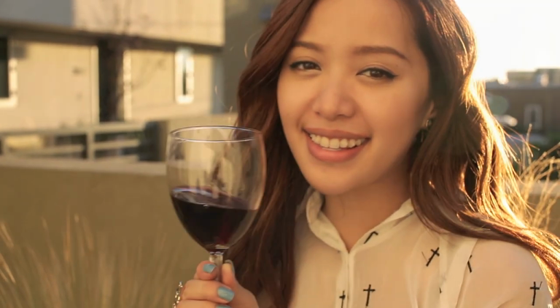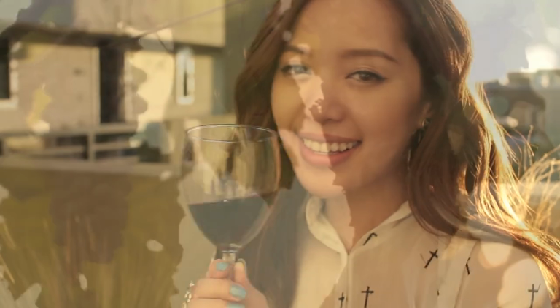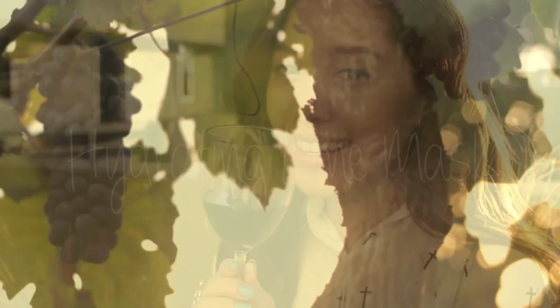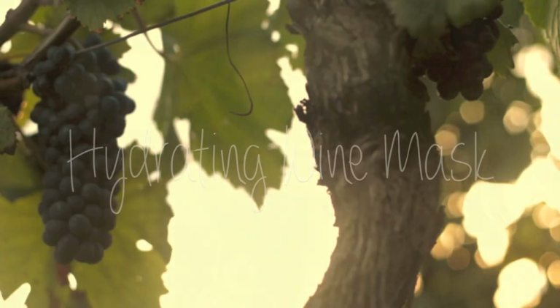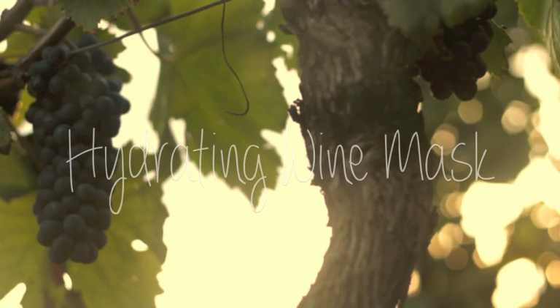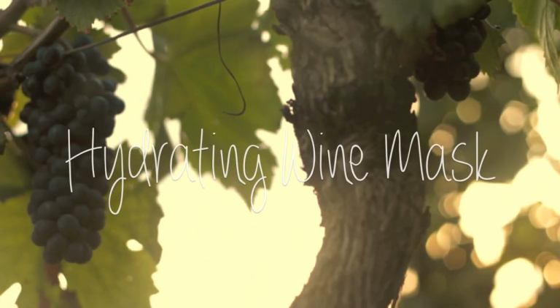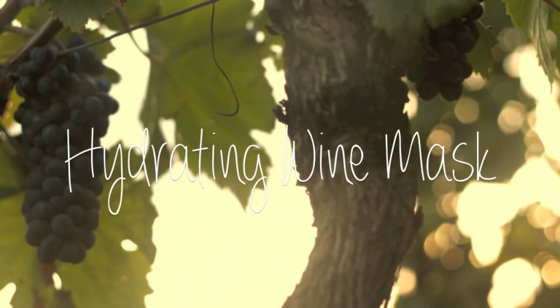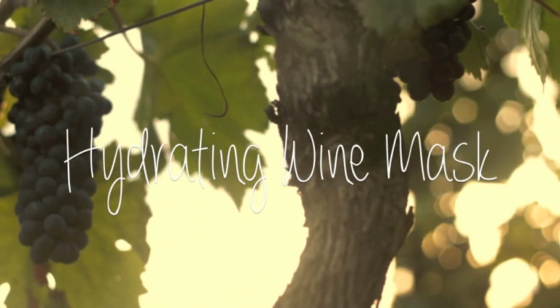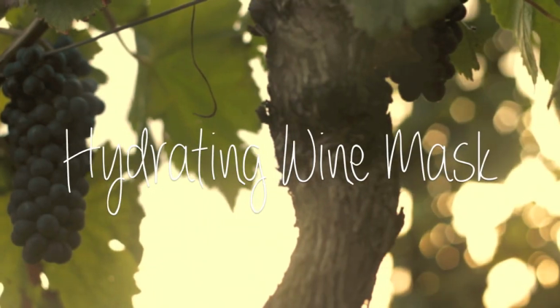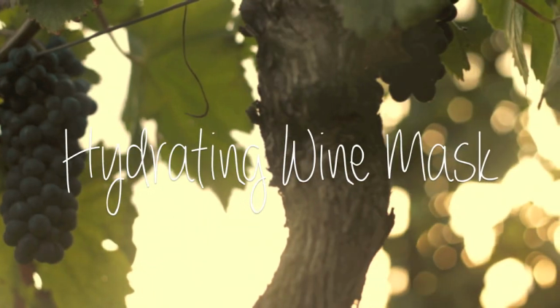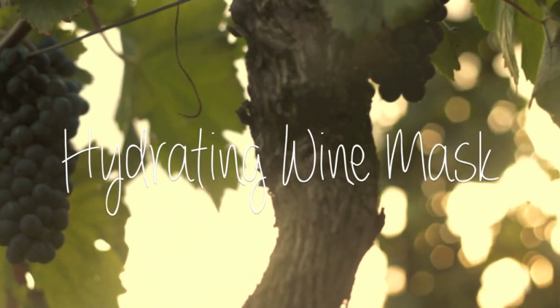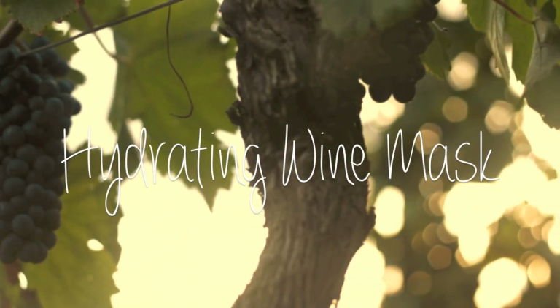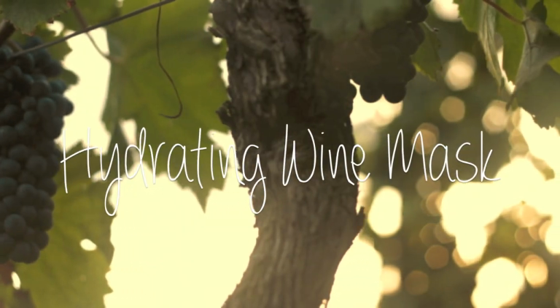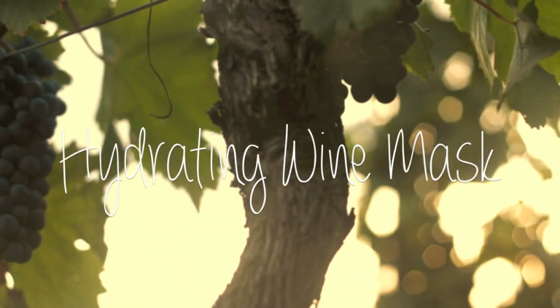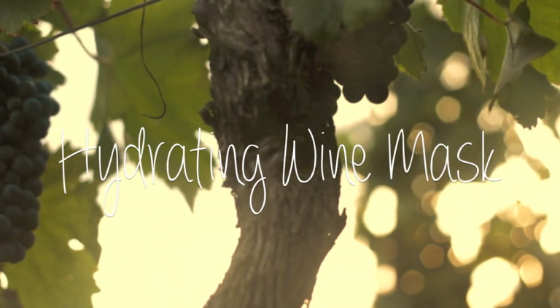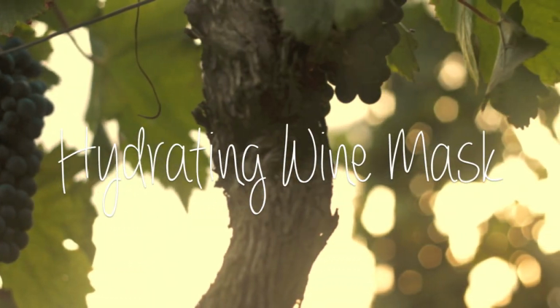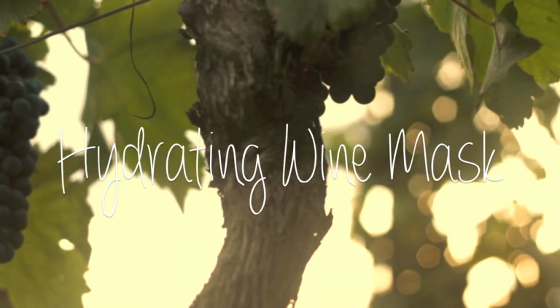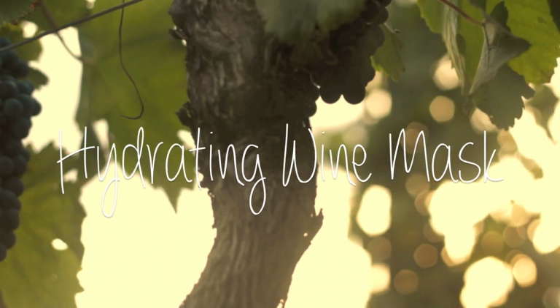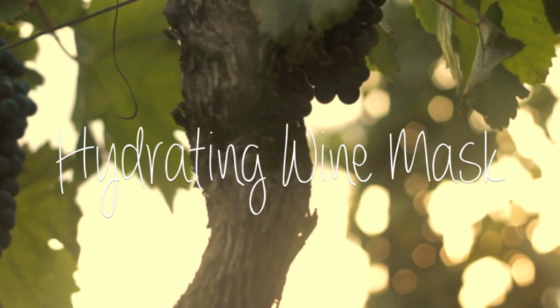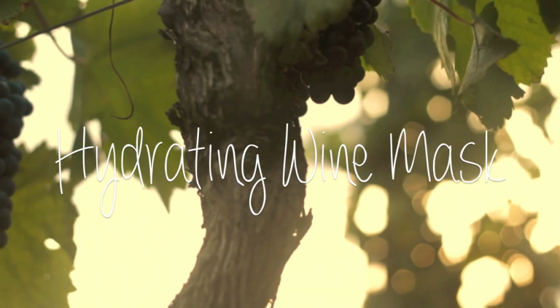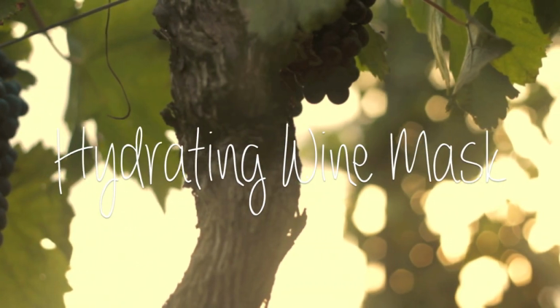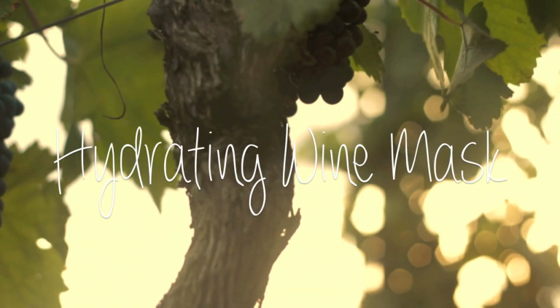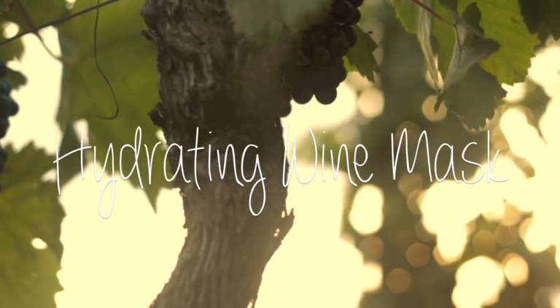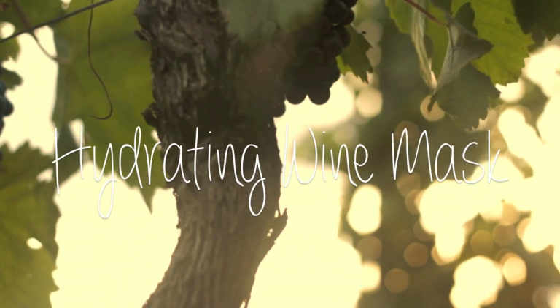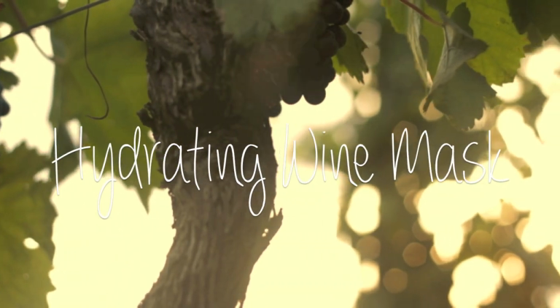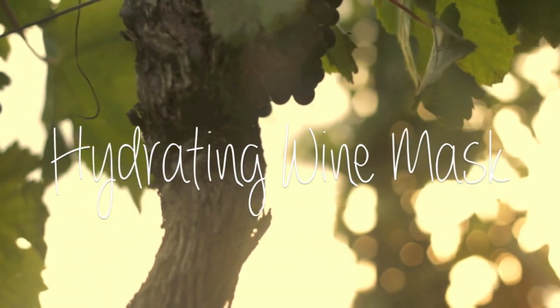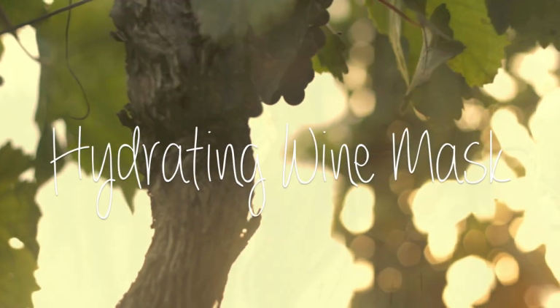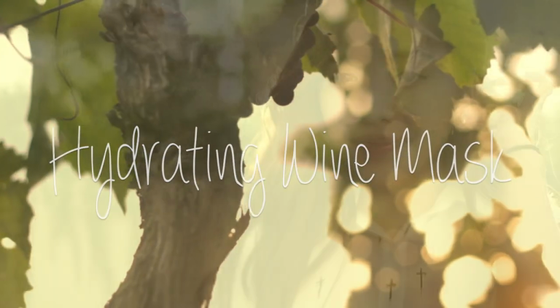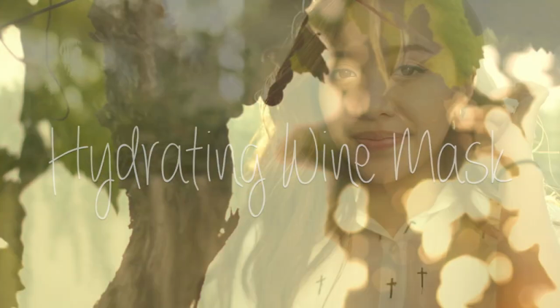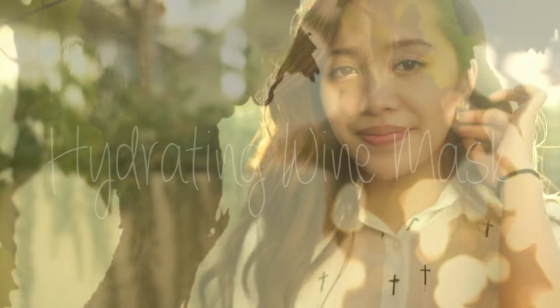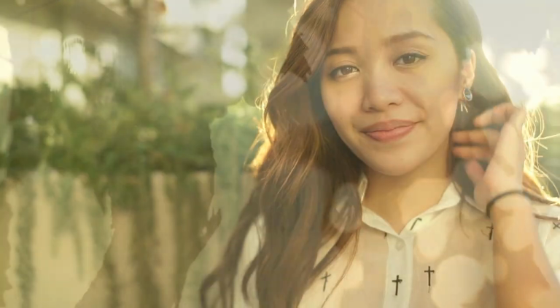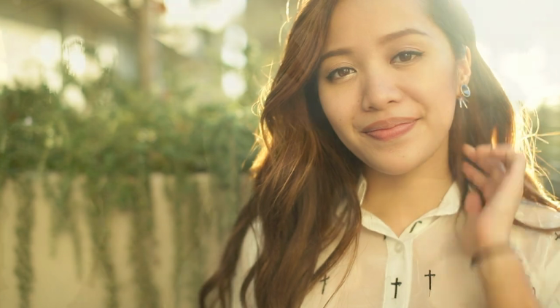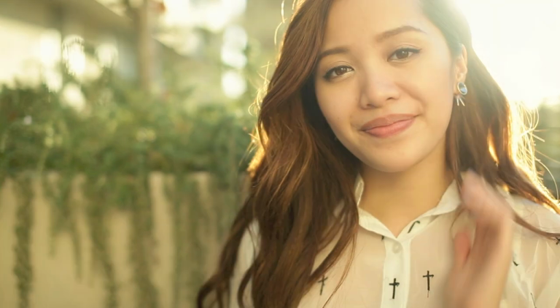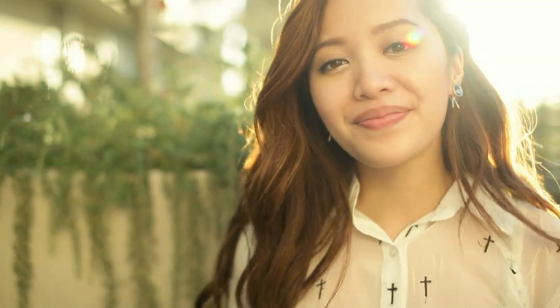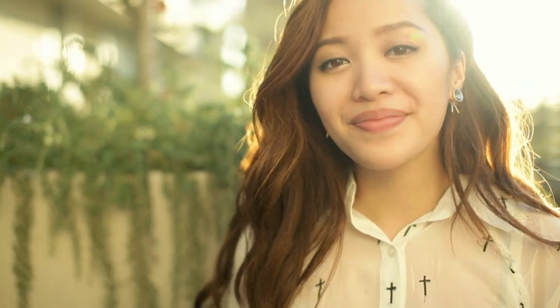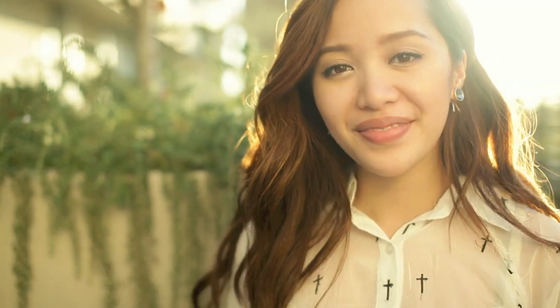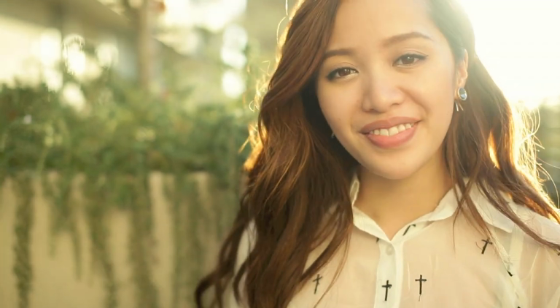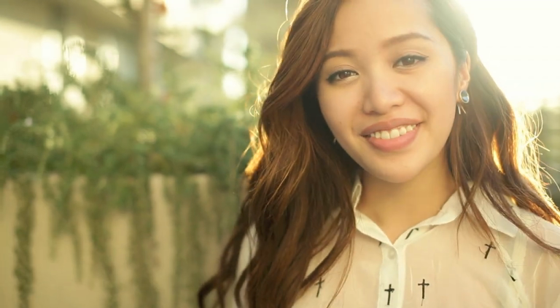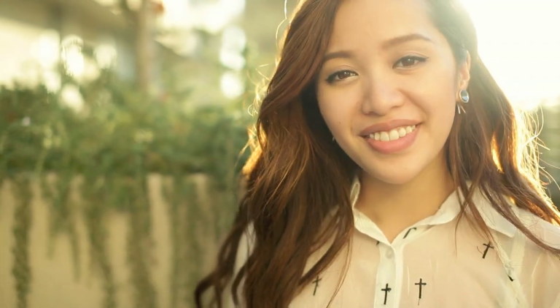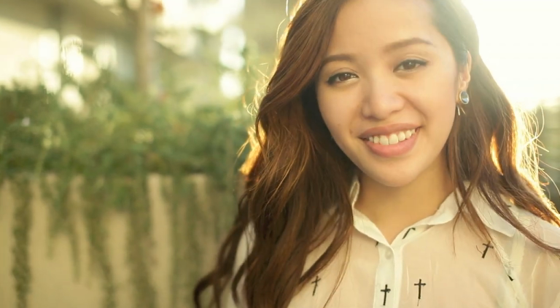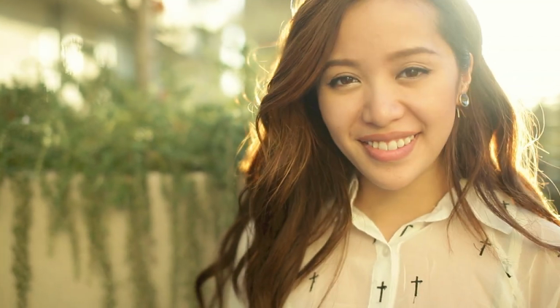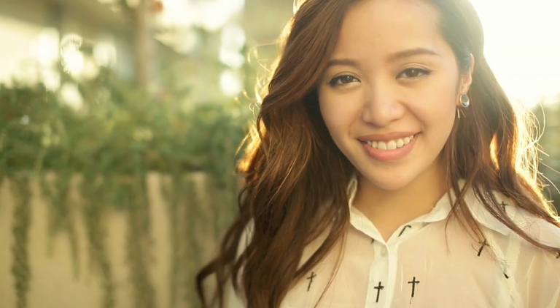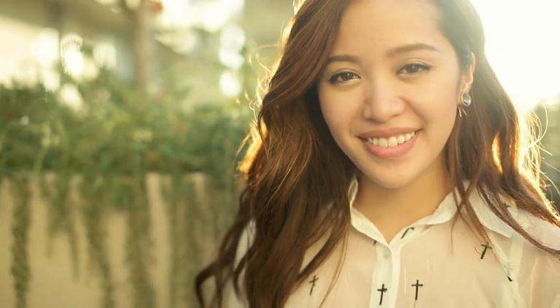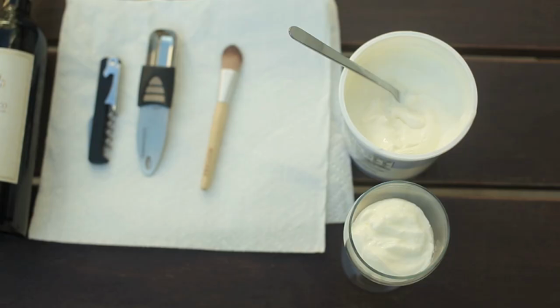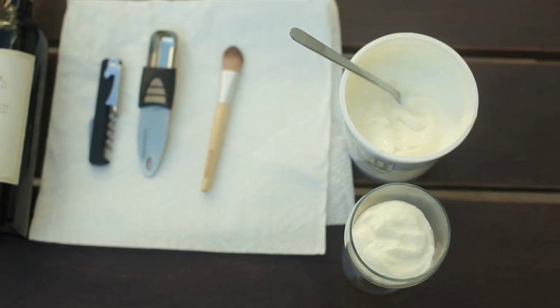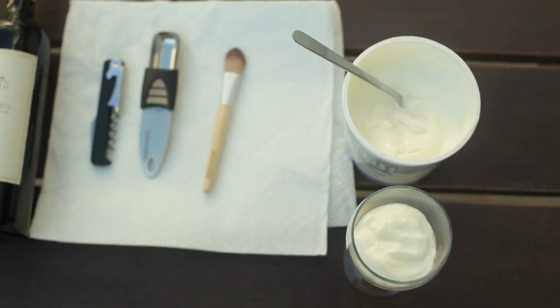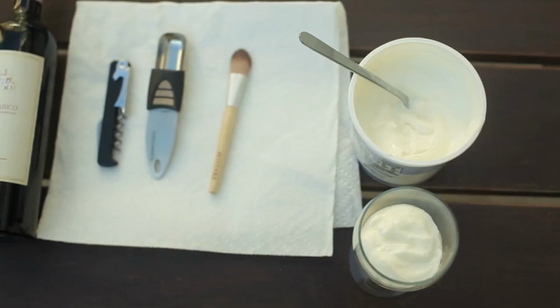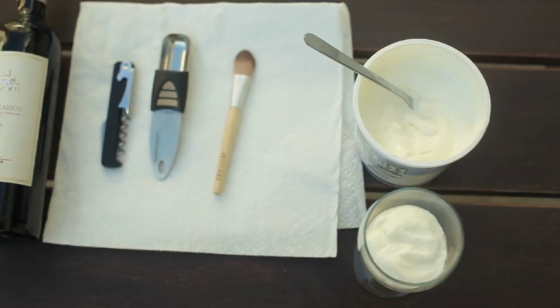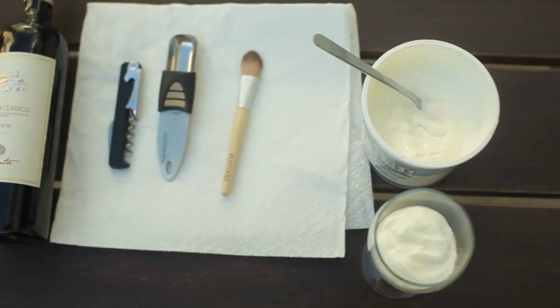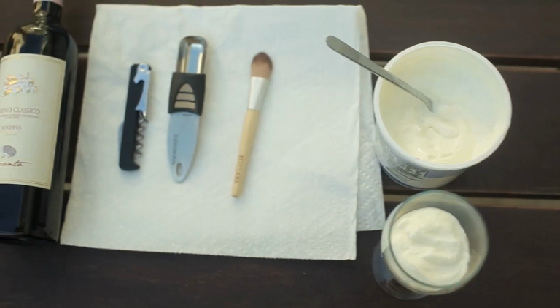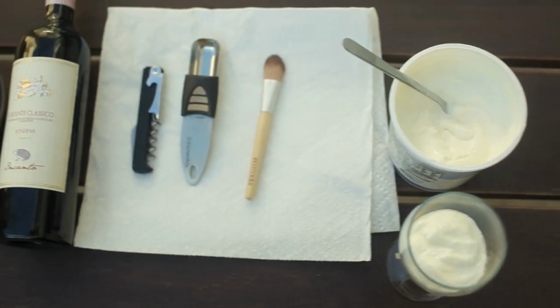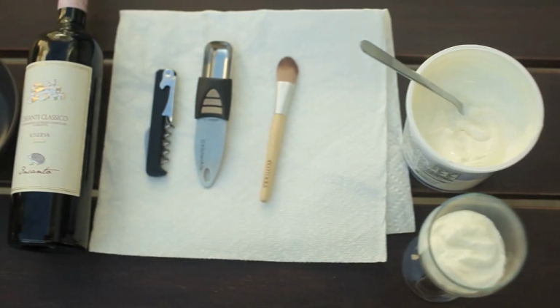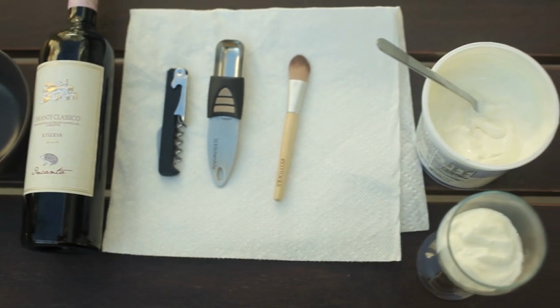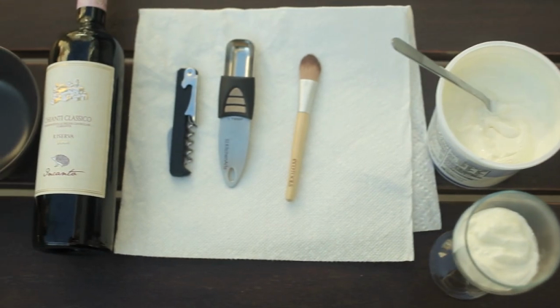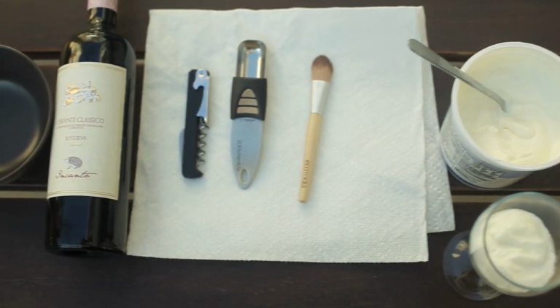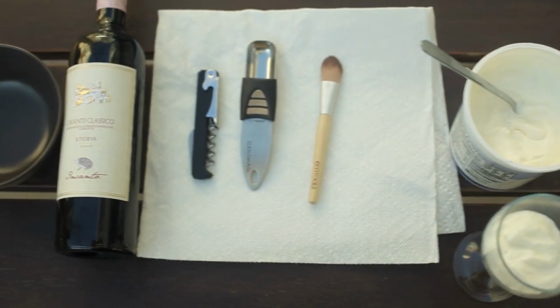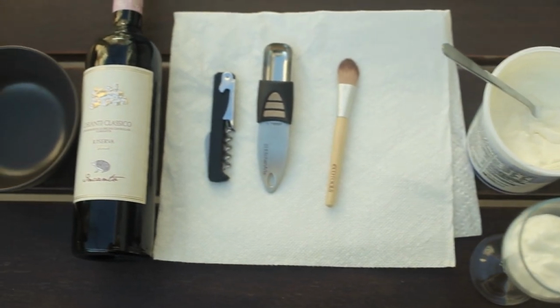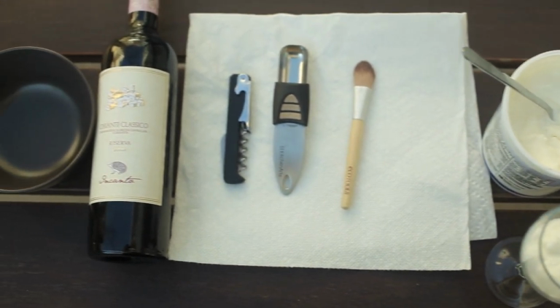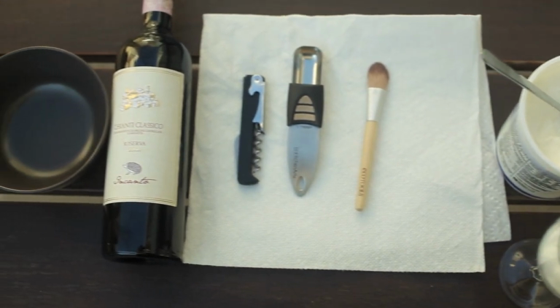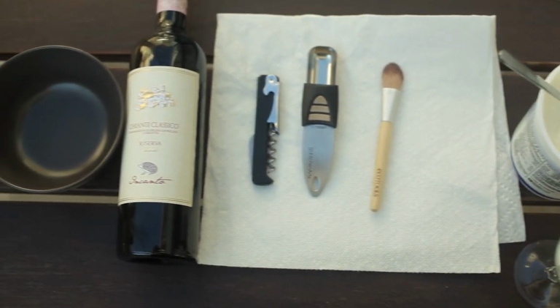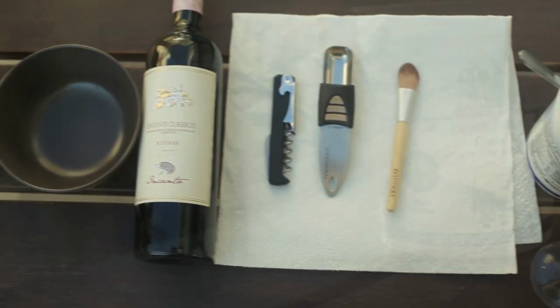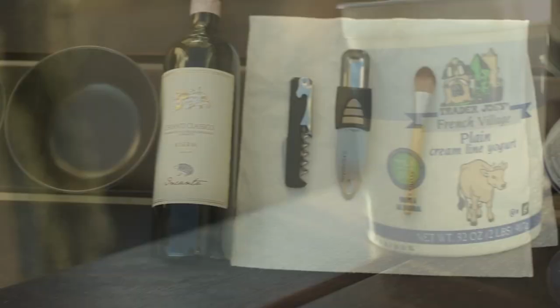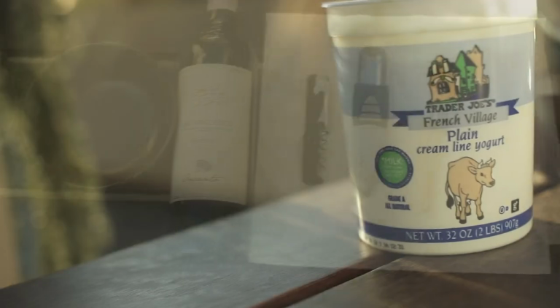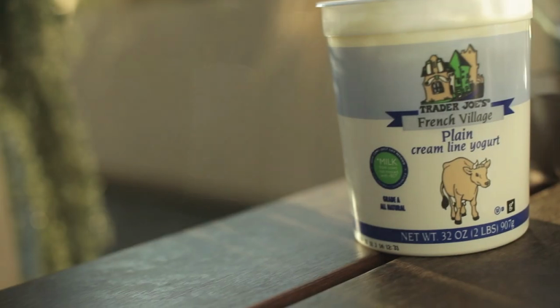They say a glass of wine is good for your heart, but did you know that it's also good for your skin? No consumption of wine is needed for this mask.